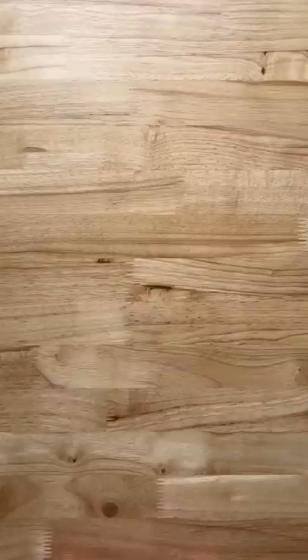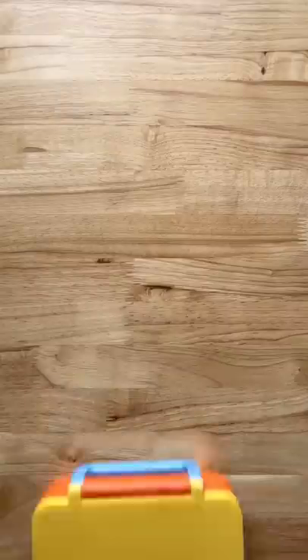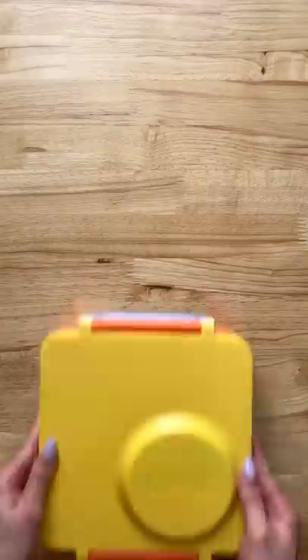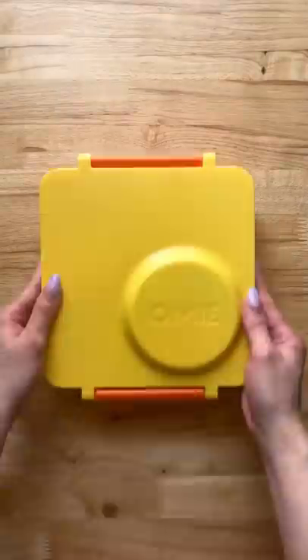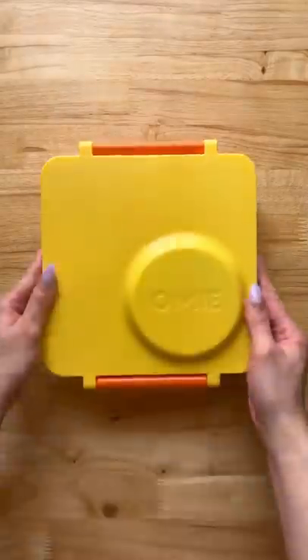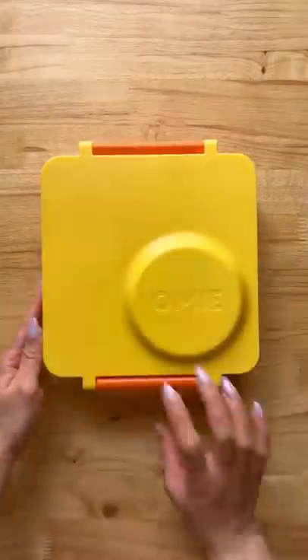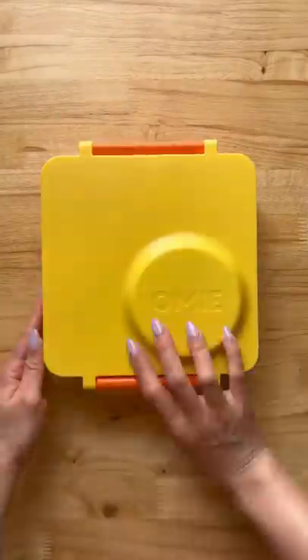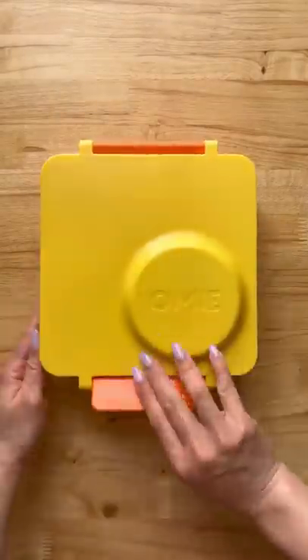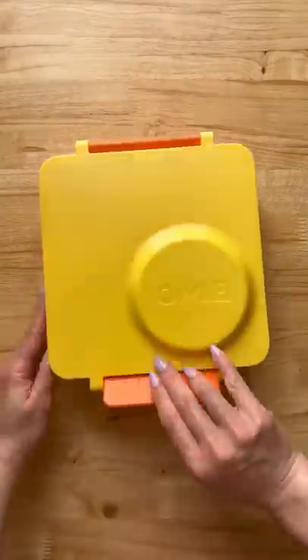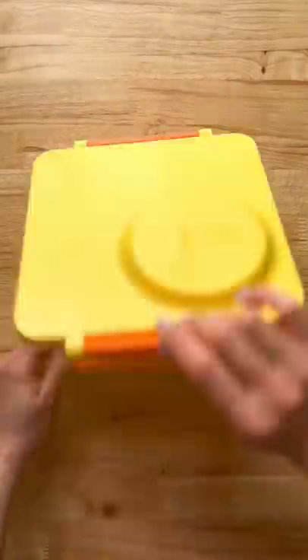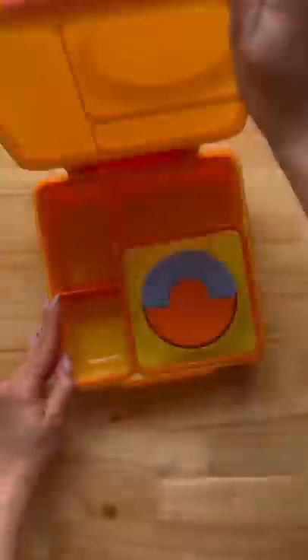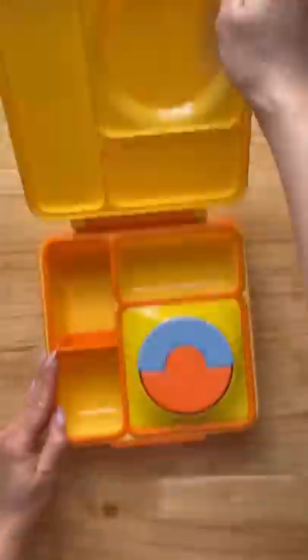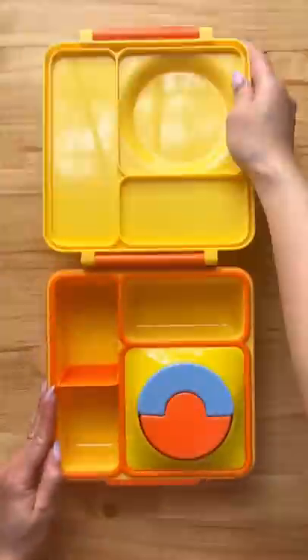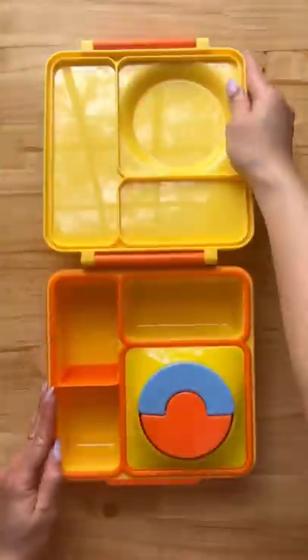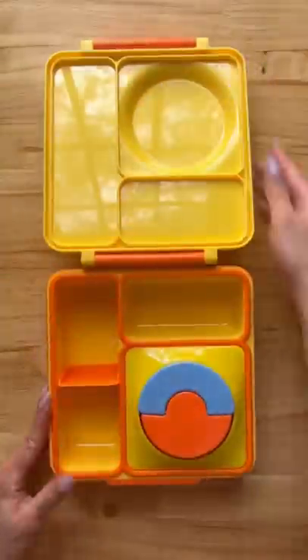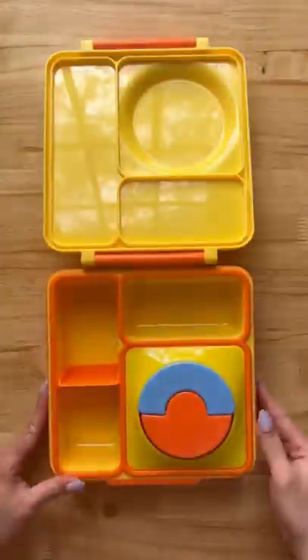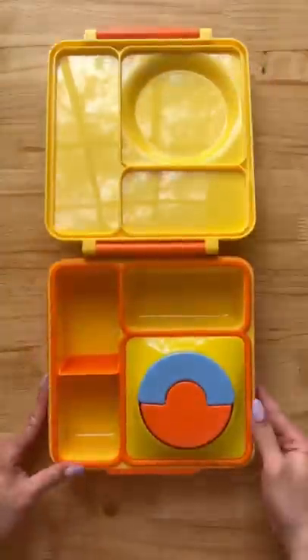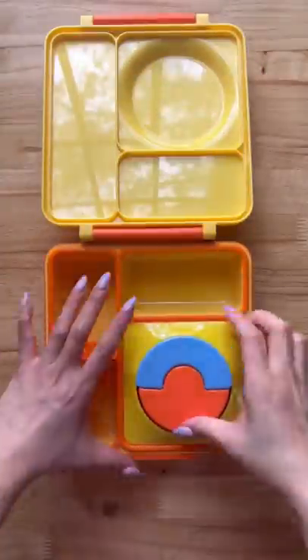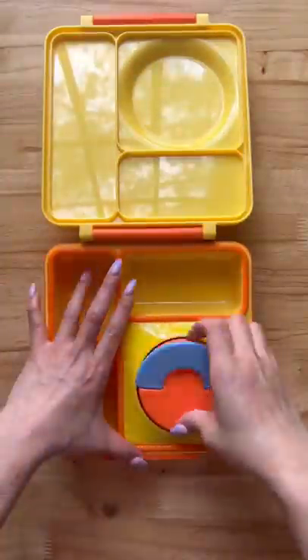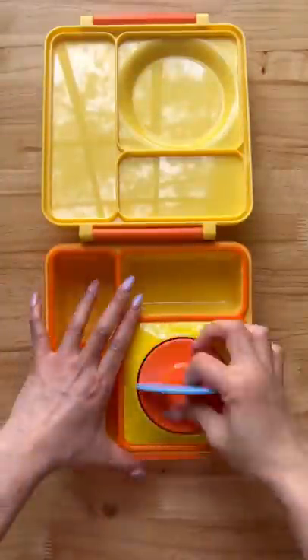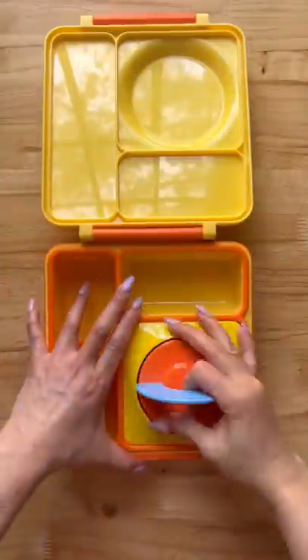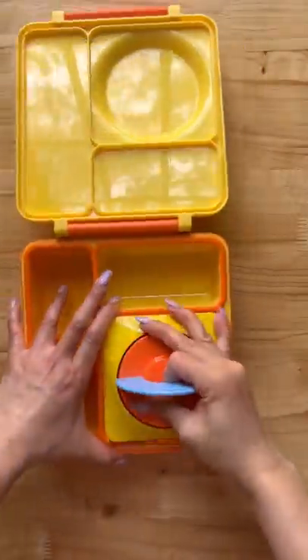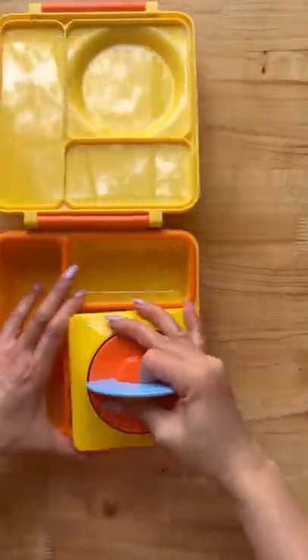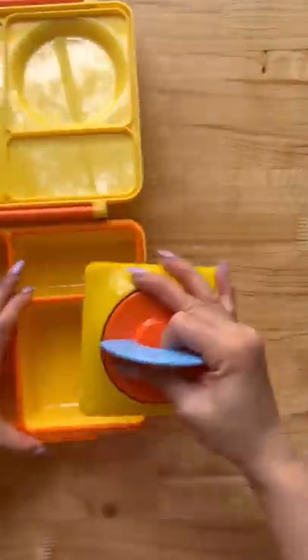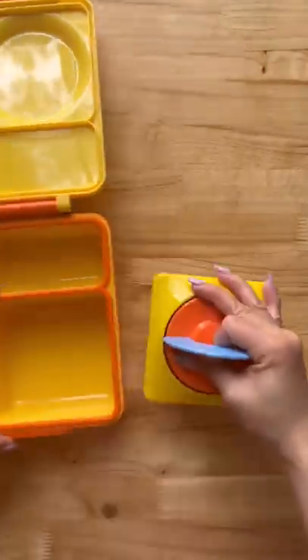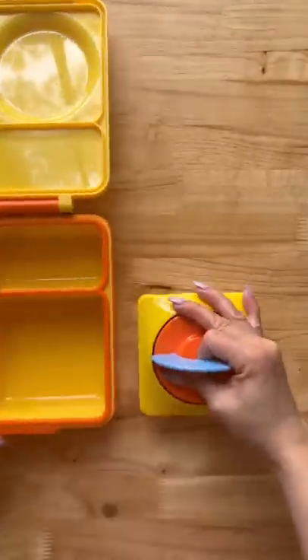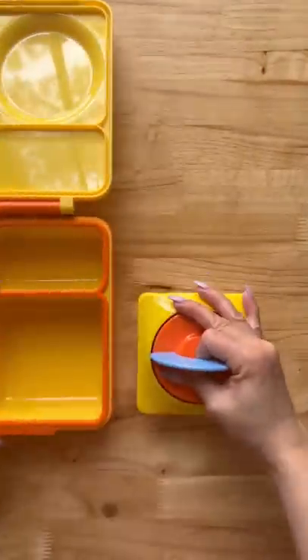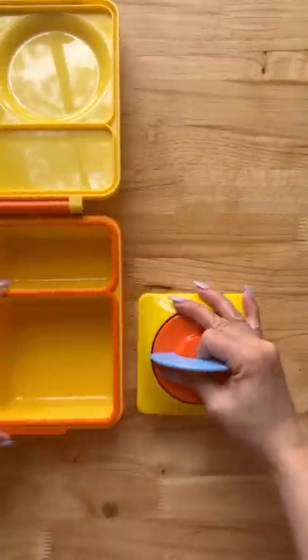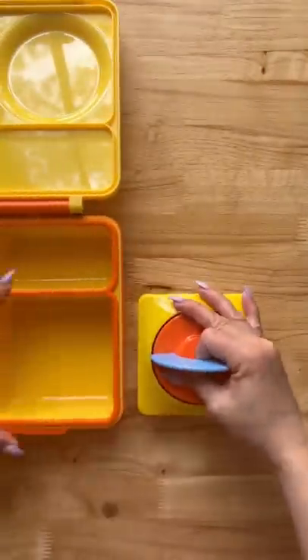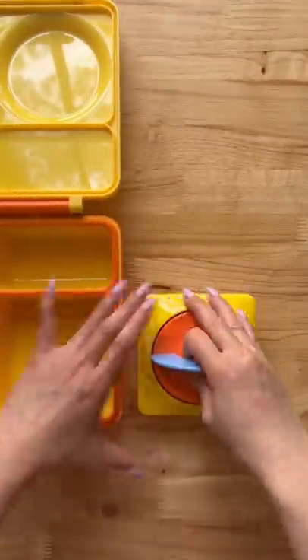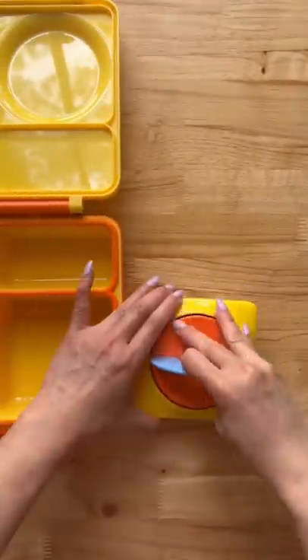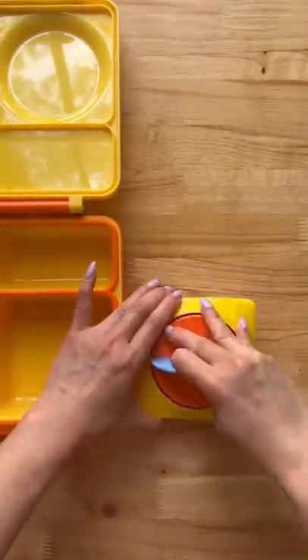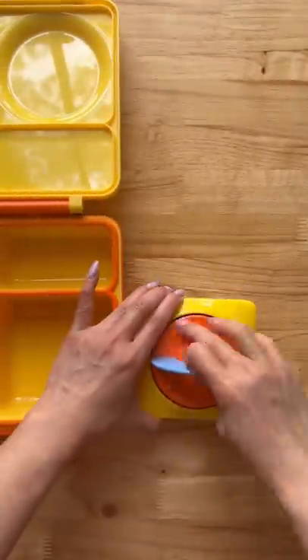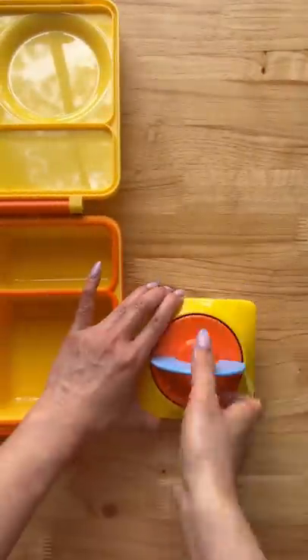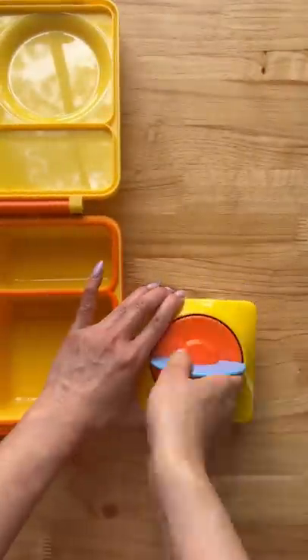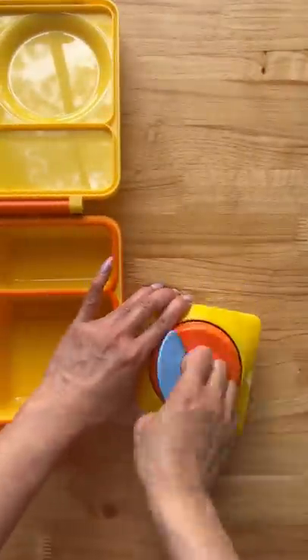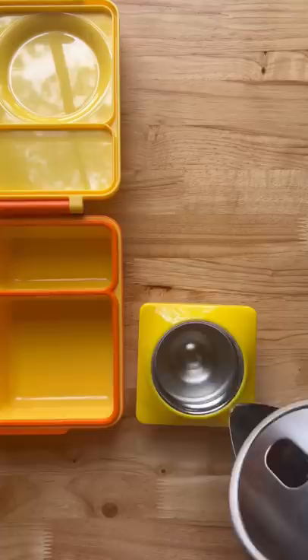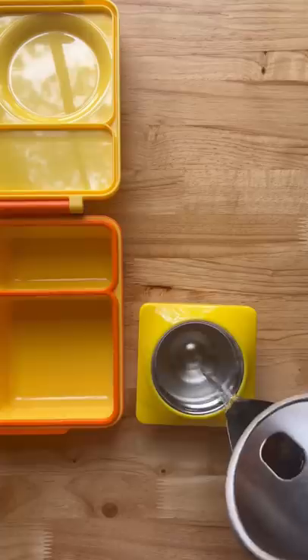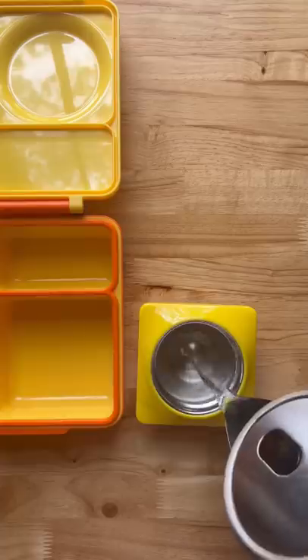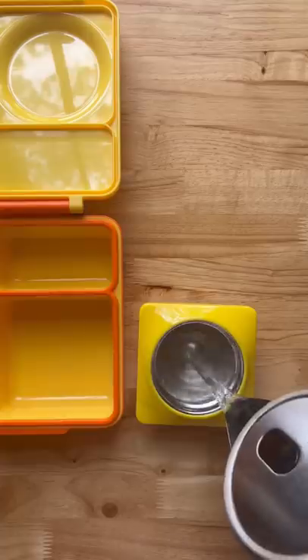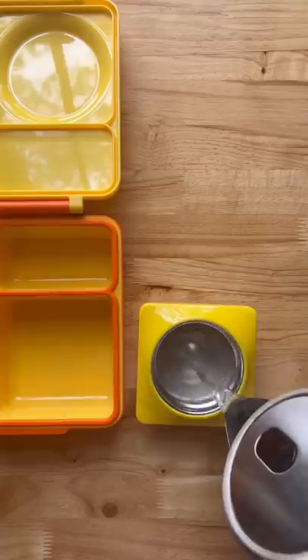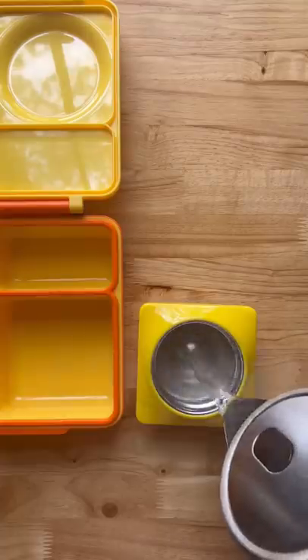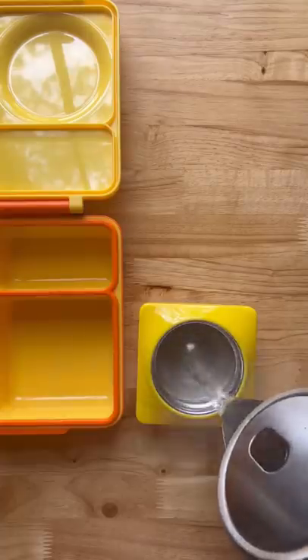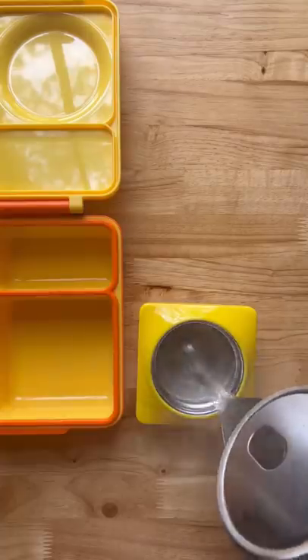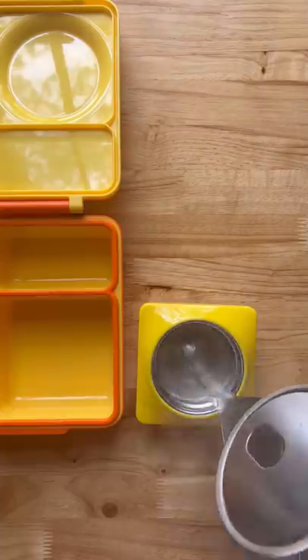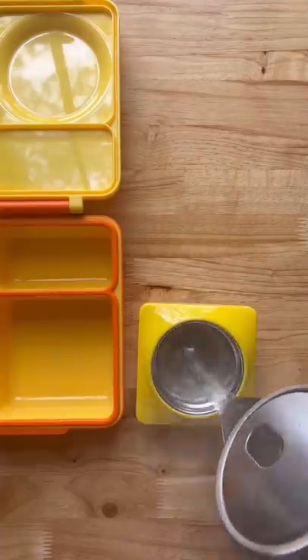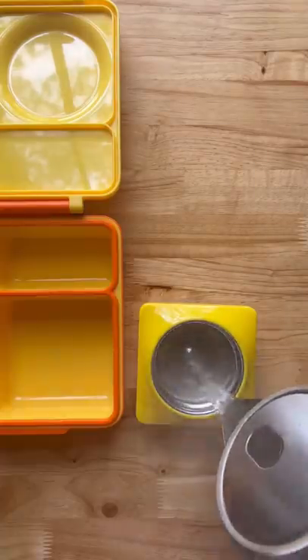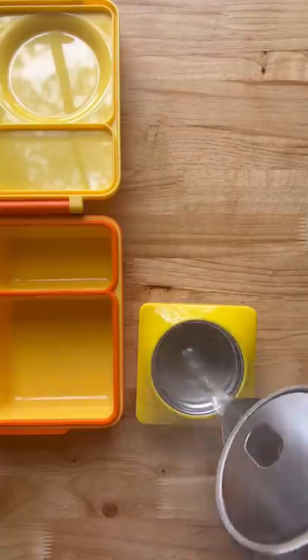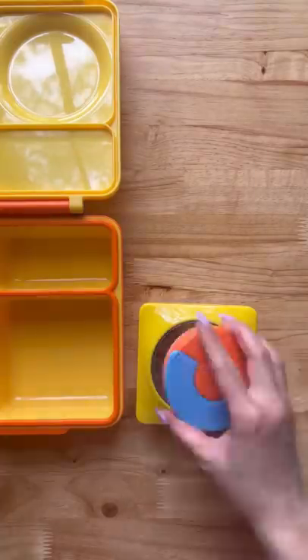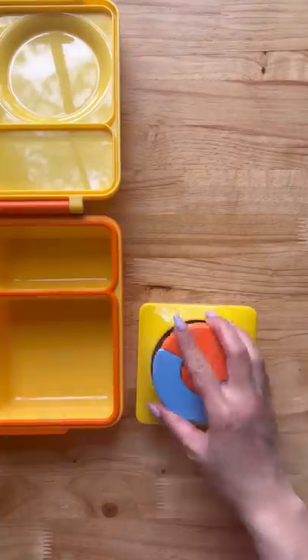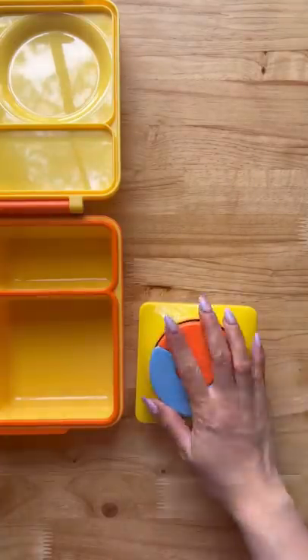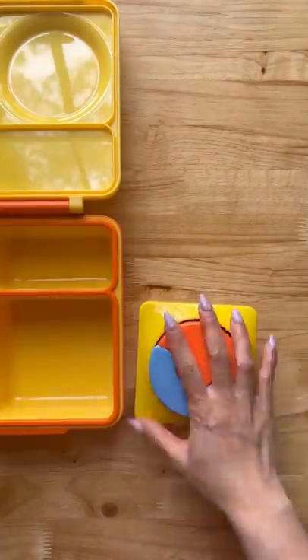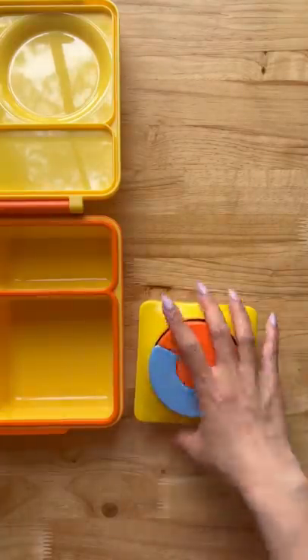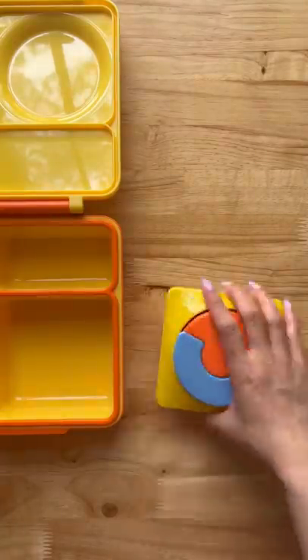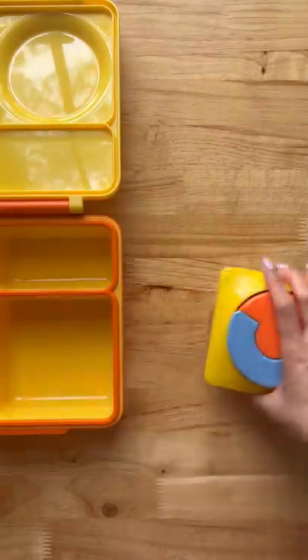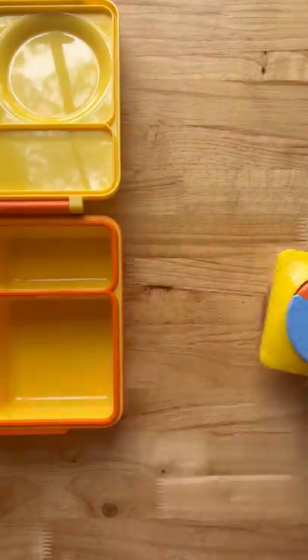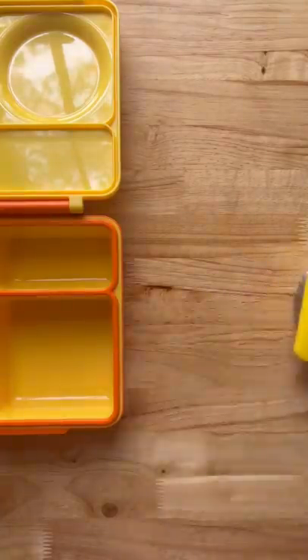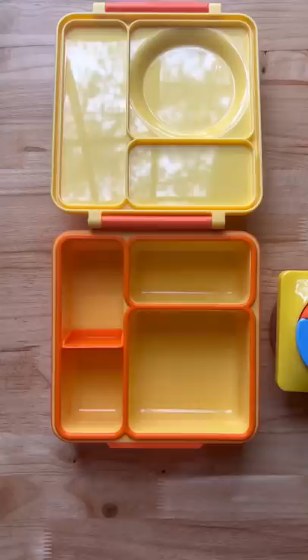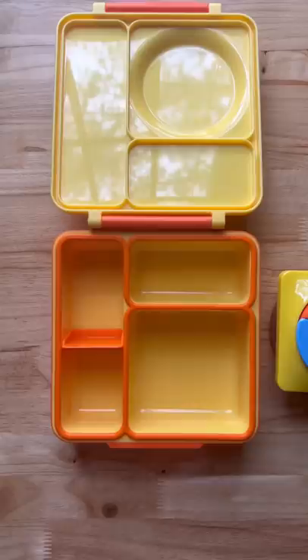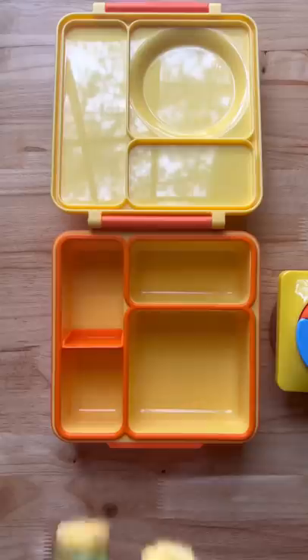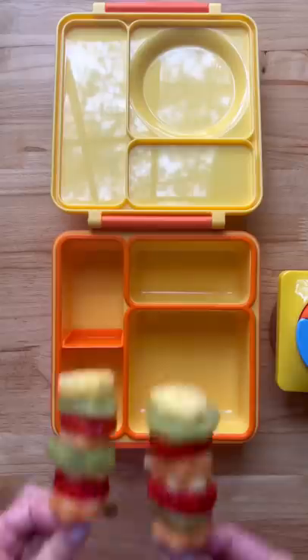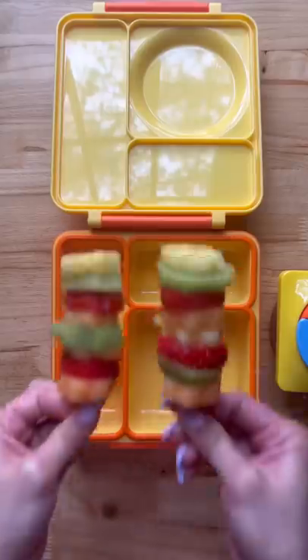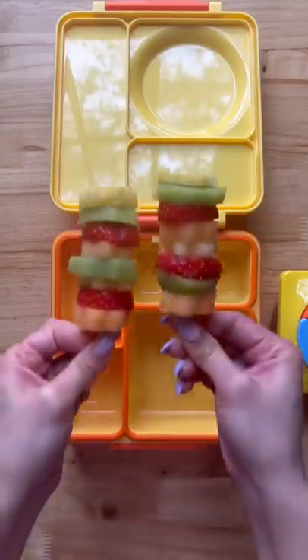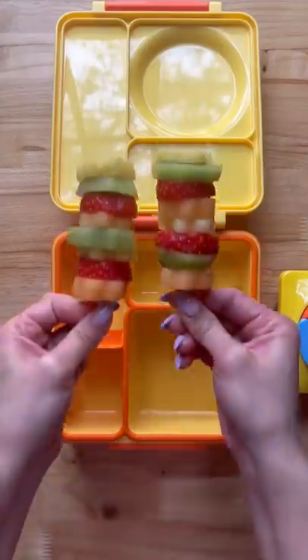Here's what my kids are having for lunch. I'm going to start by preheating the thermos by adding some hot water, loosely covered with the lid, and then set it to the side.